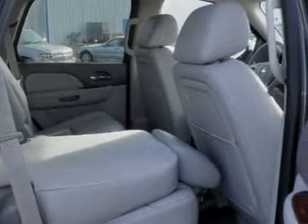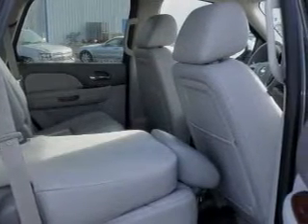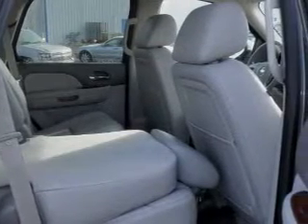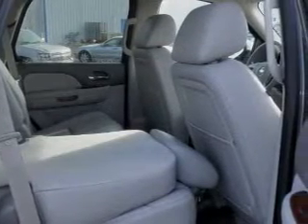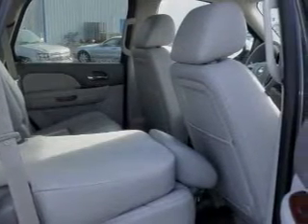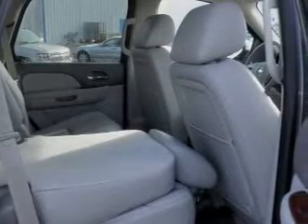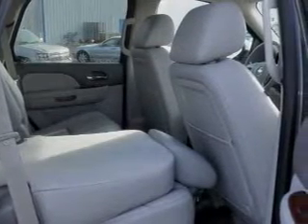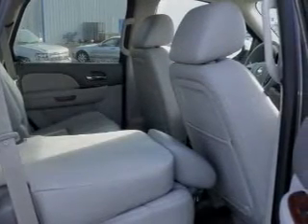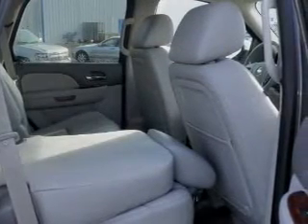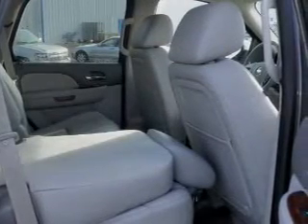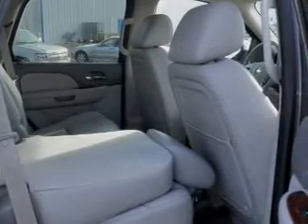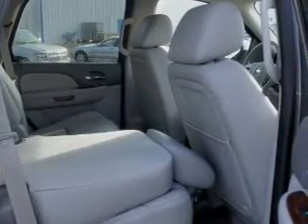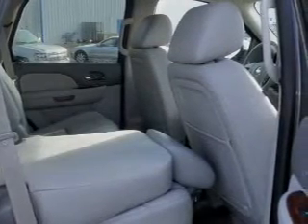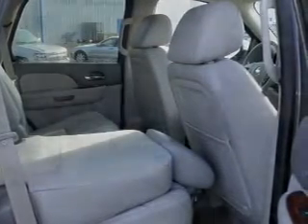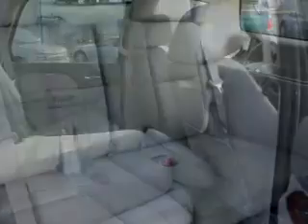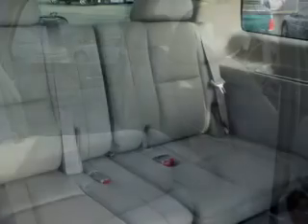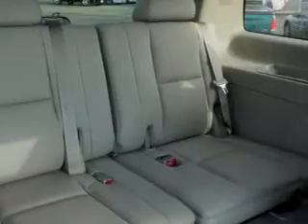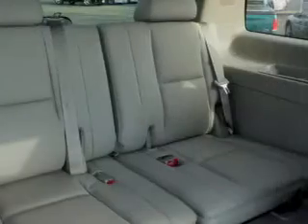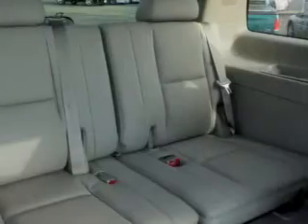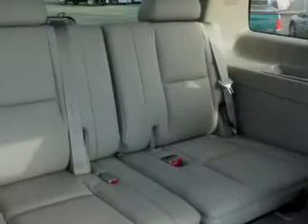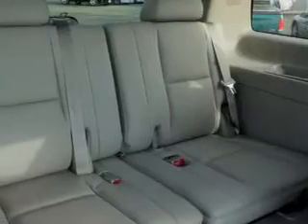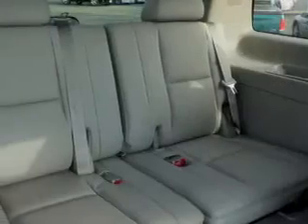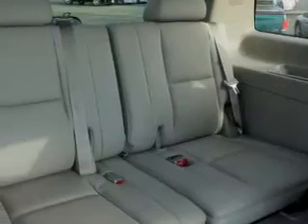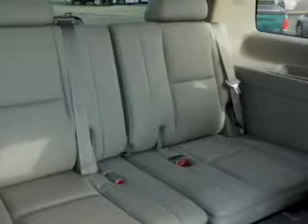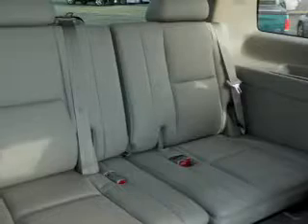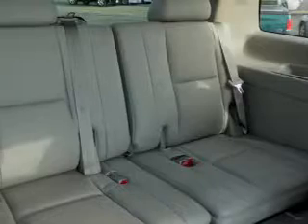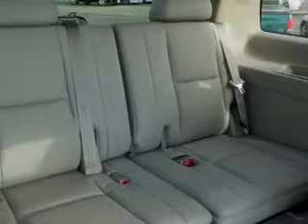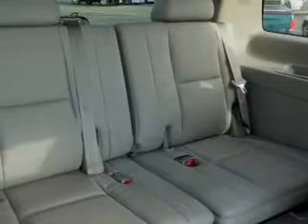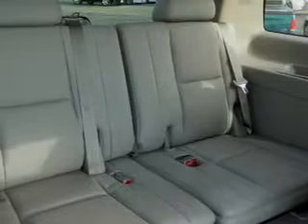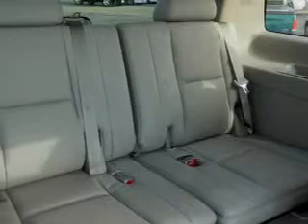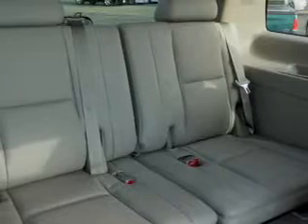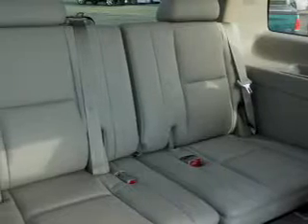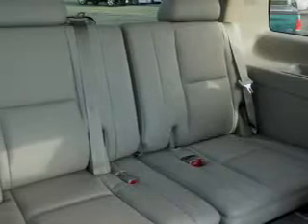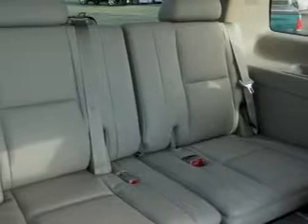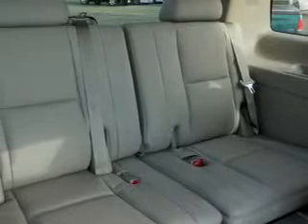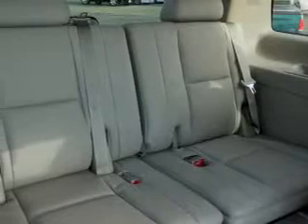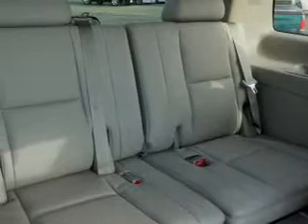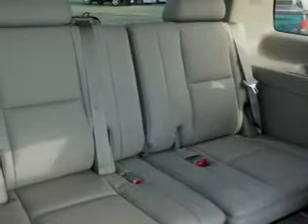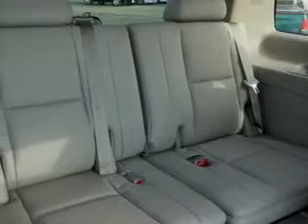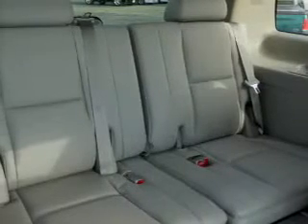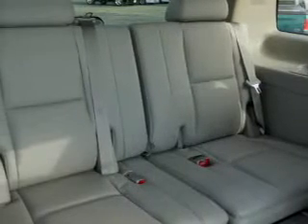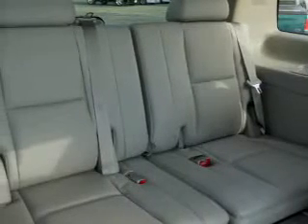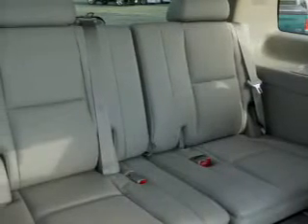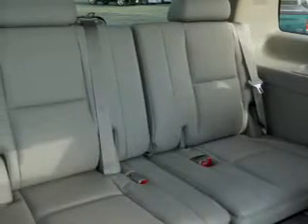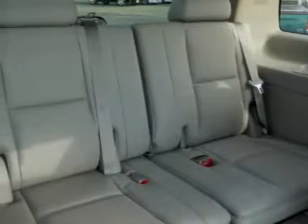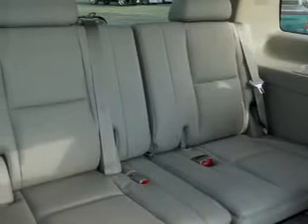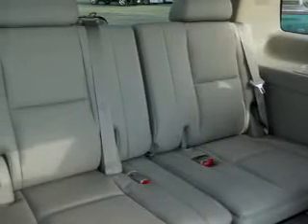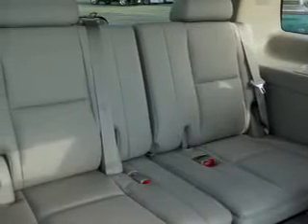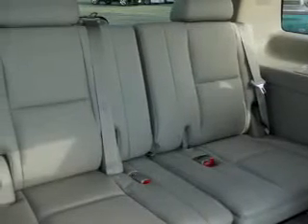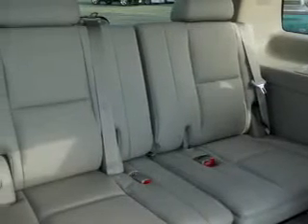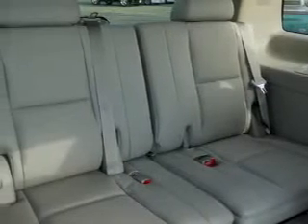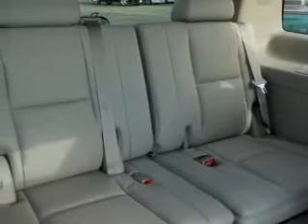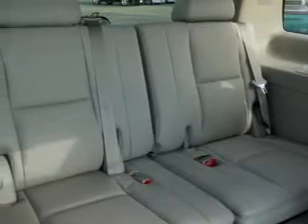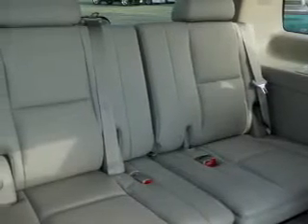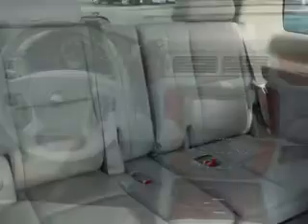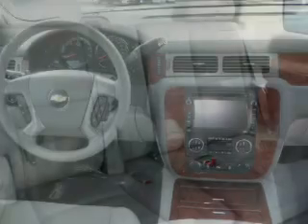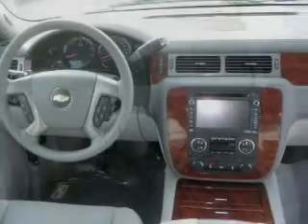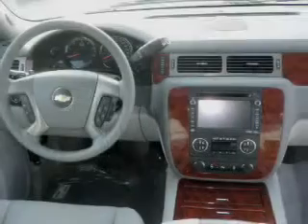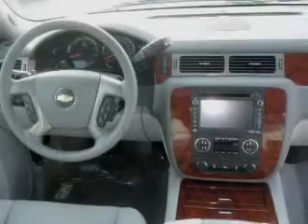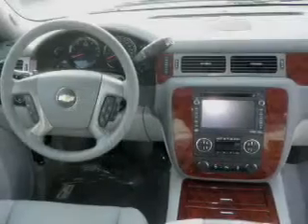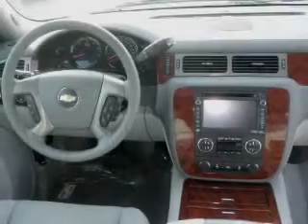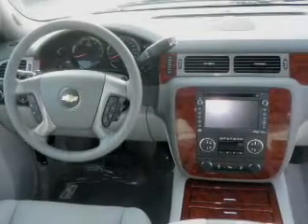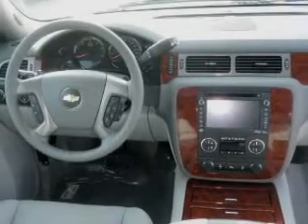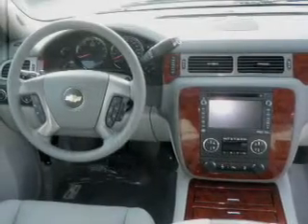Heated seats comfort you on cold winter days, and the sunroof lets fresh air in. Our website offers more information on all of our vehicles — call us today to start test driving.